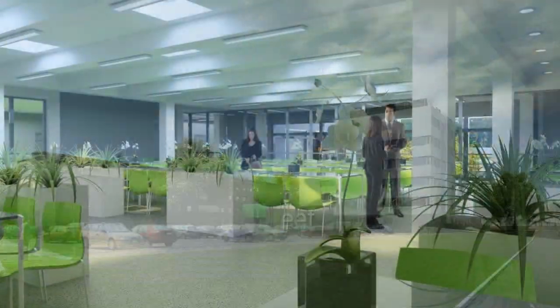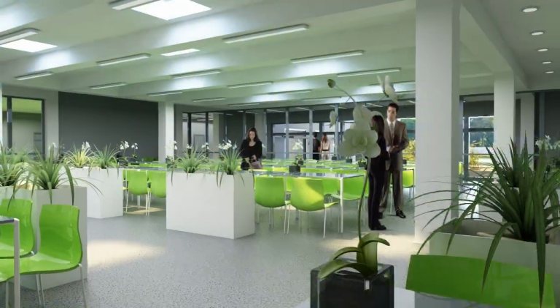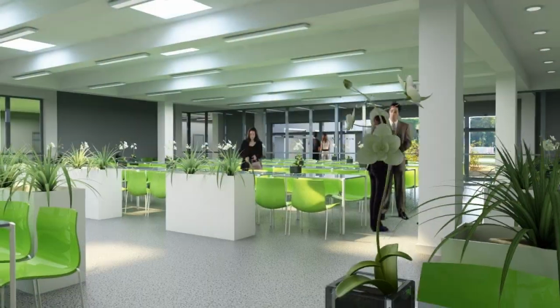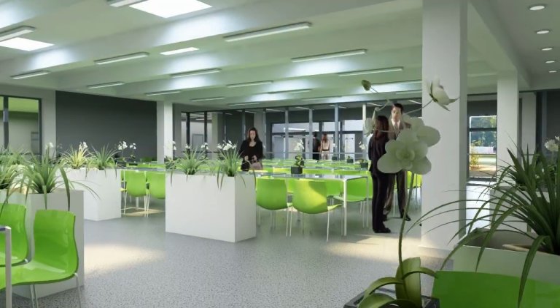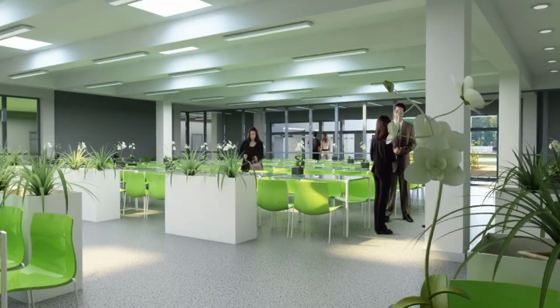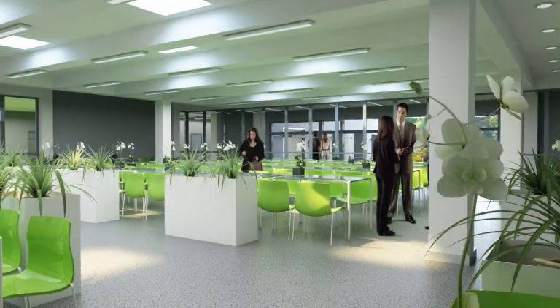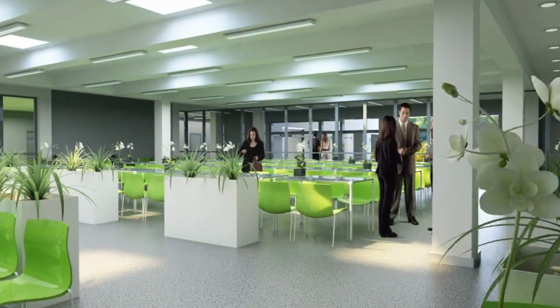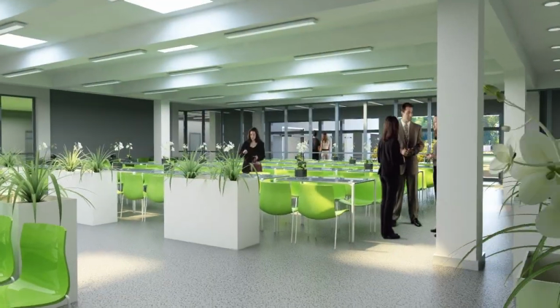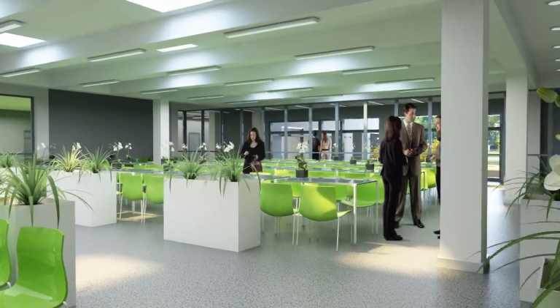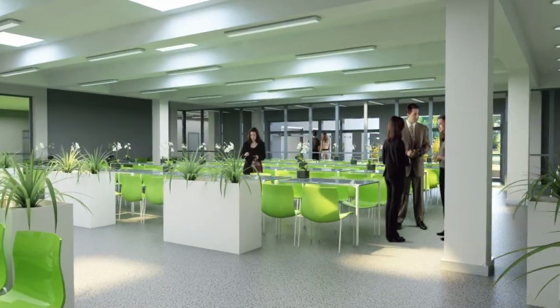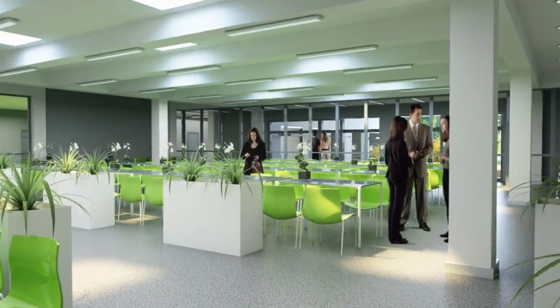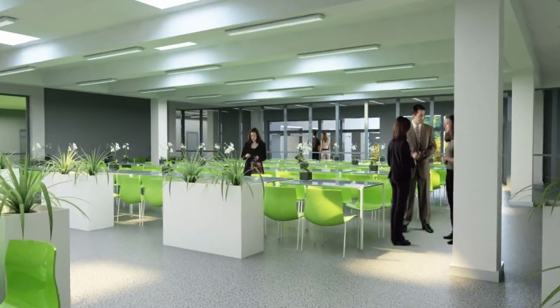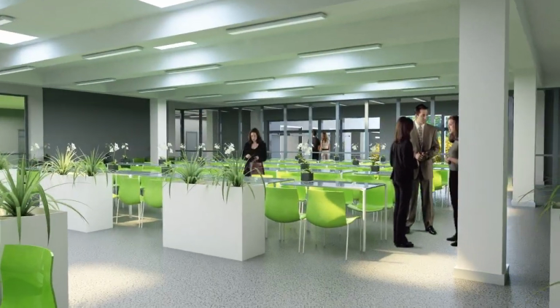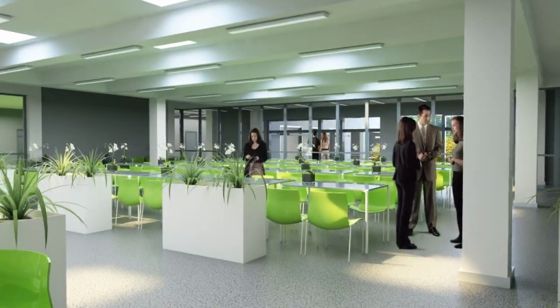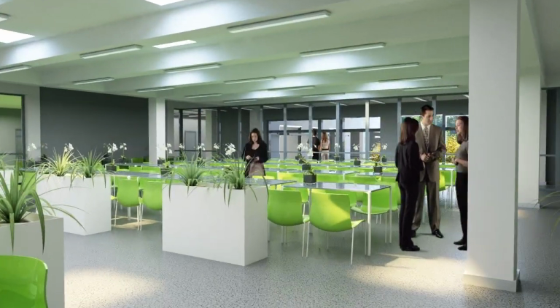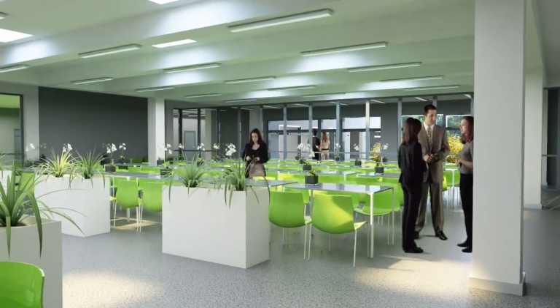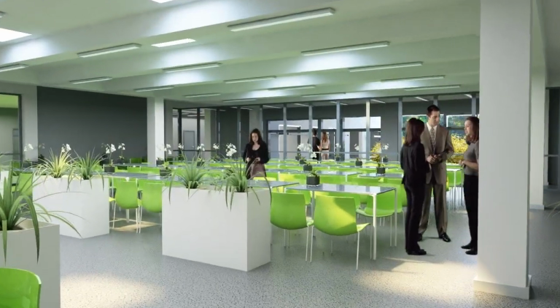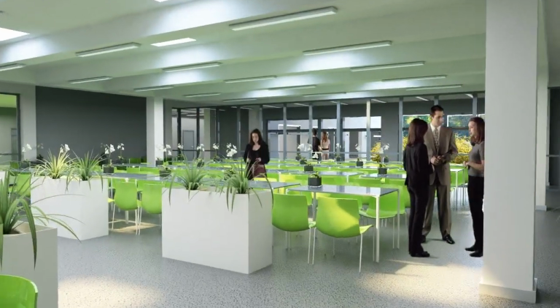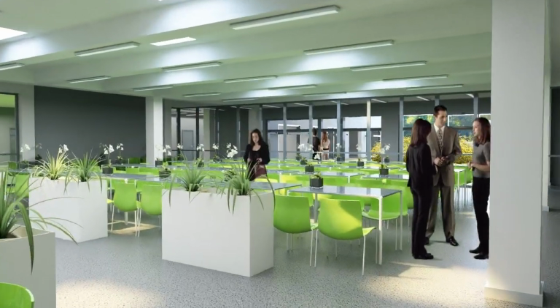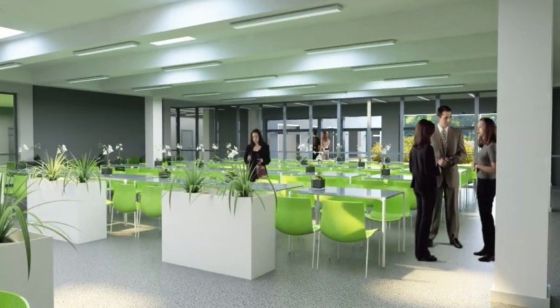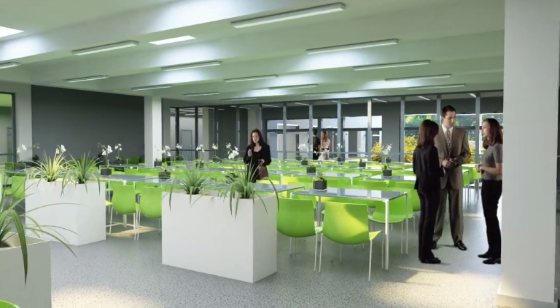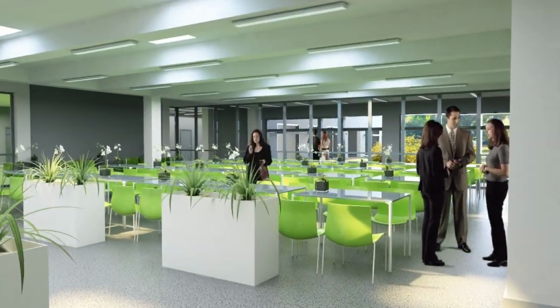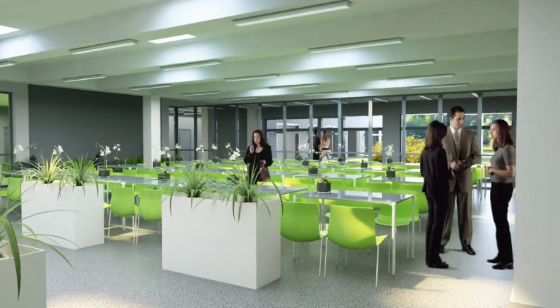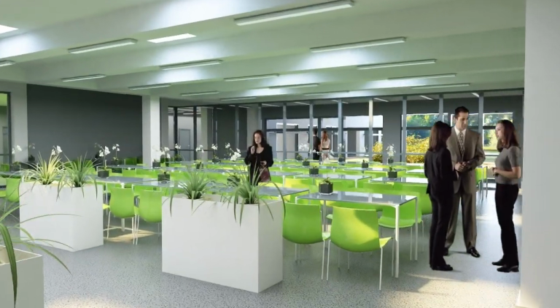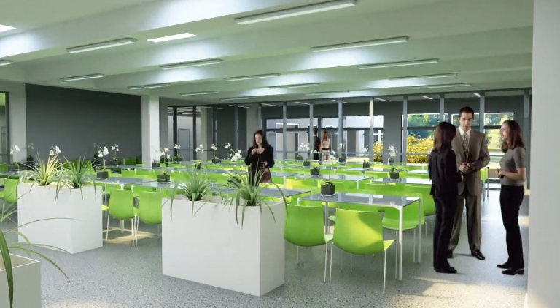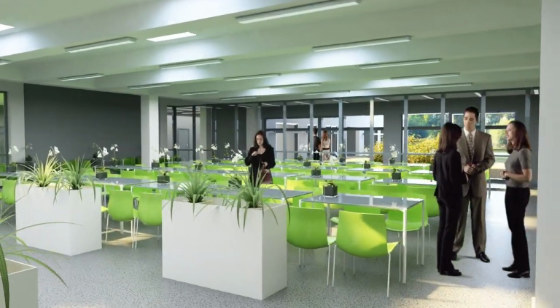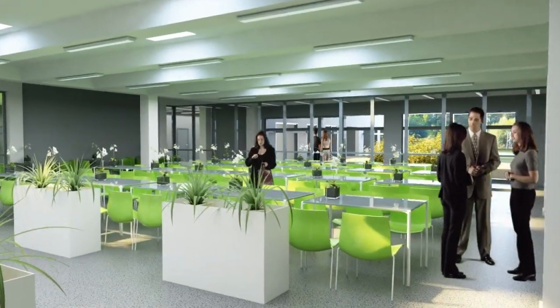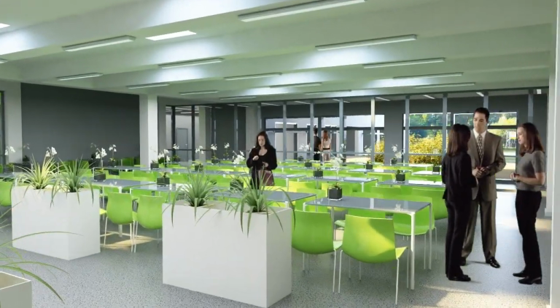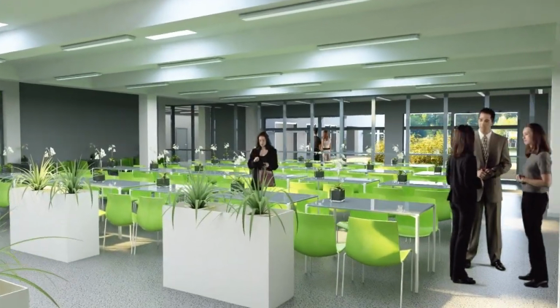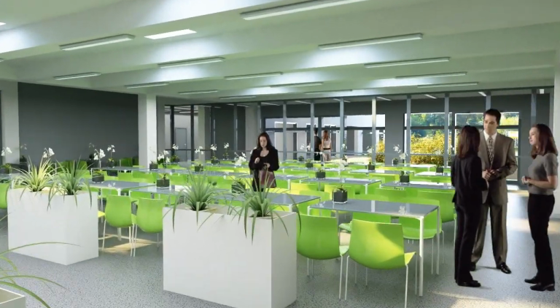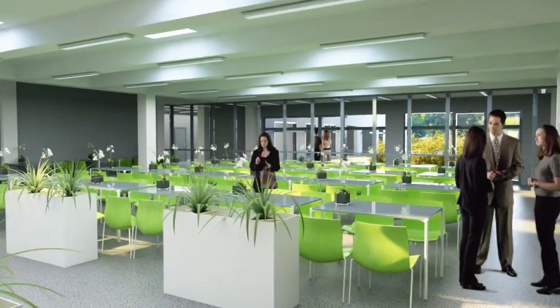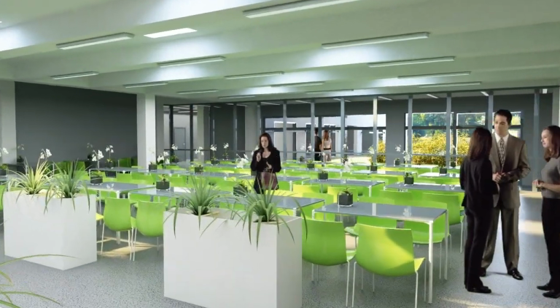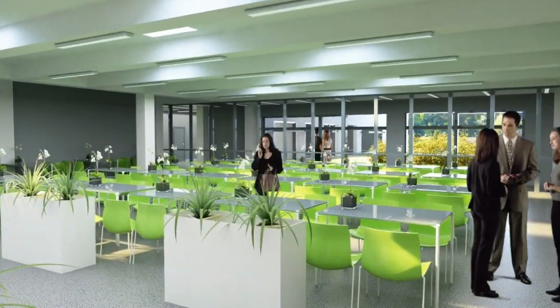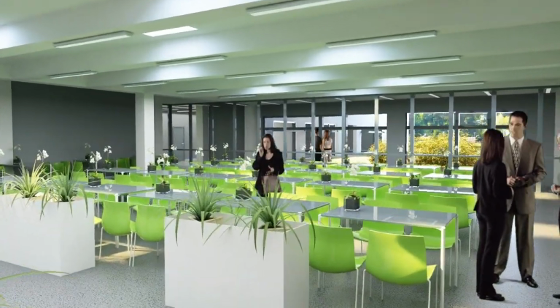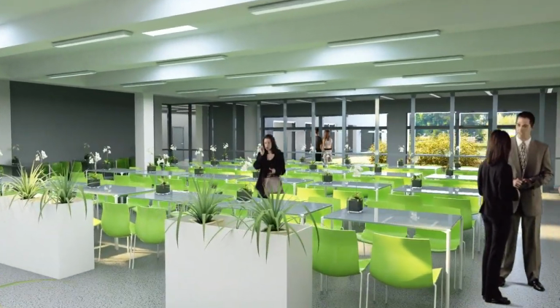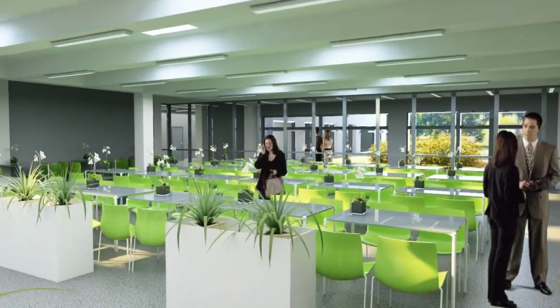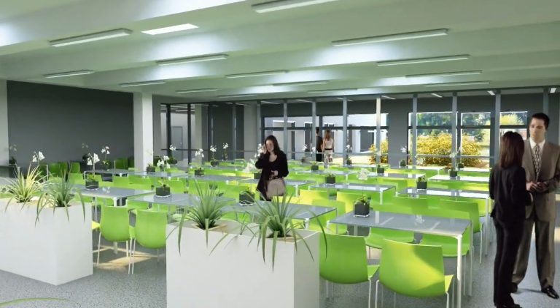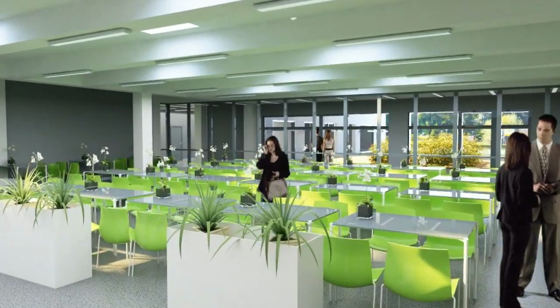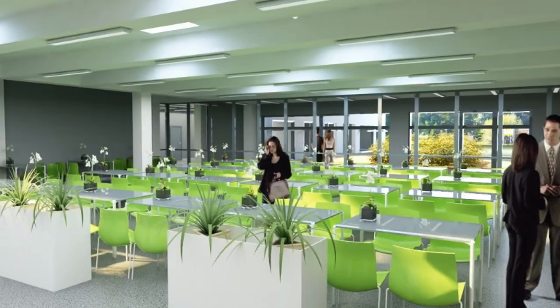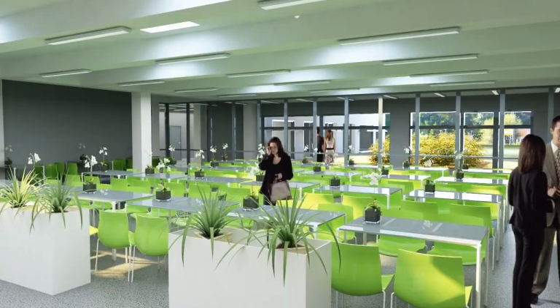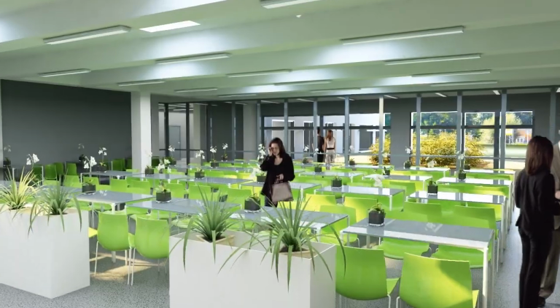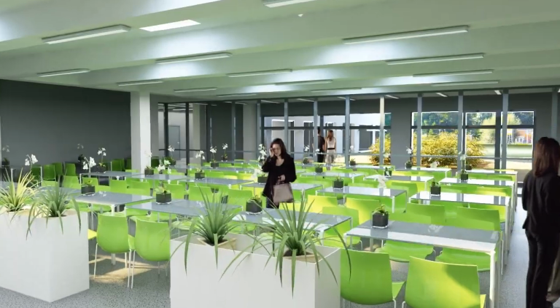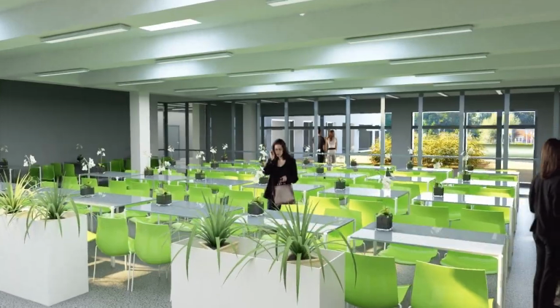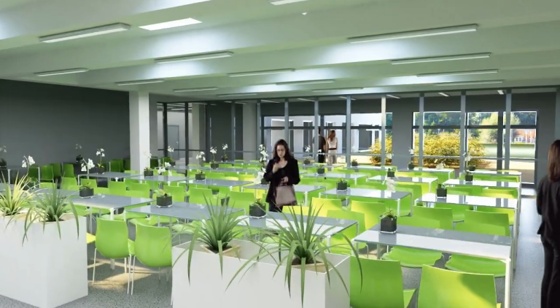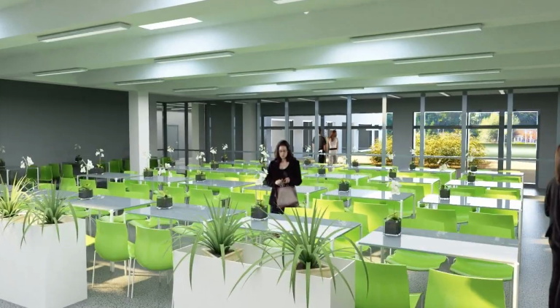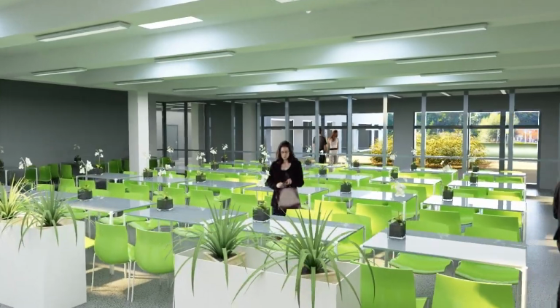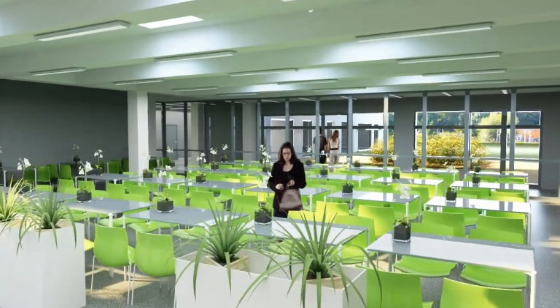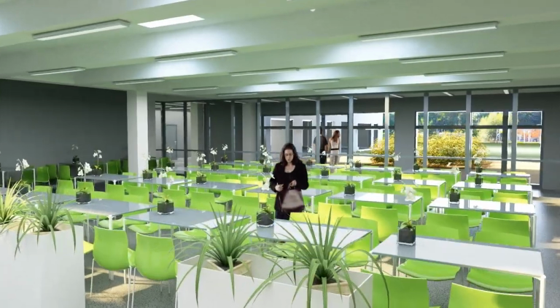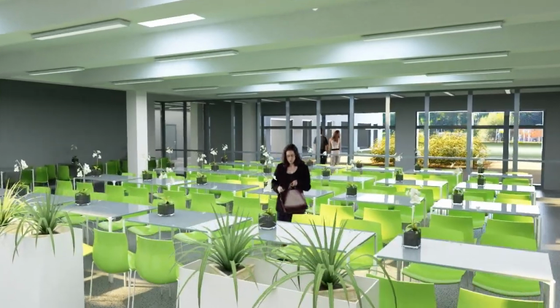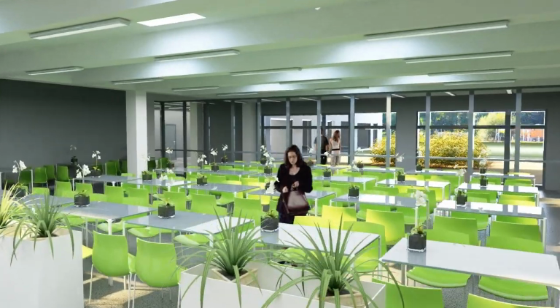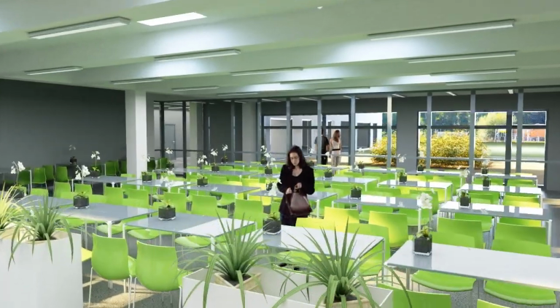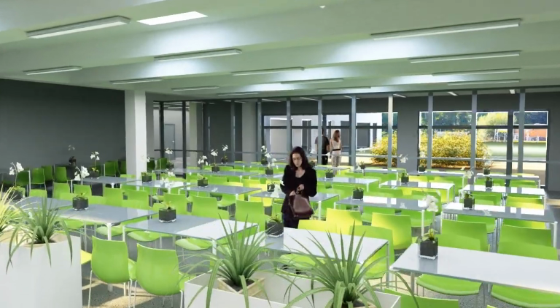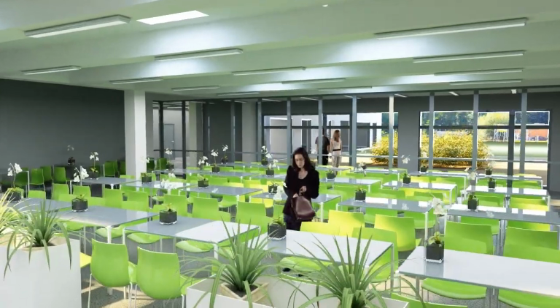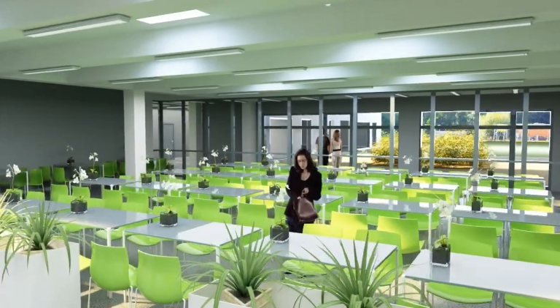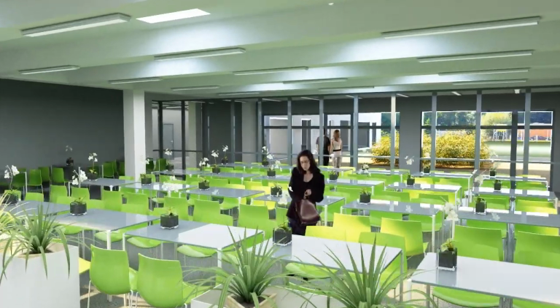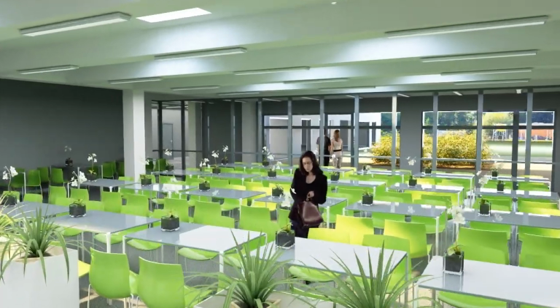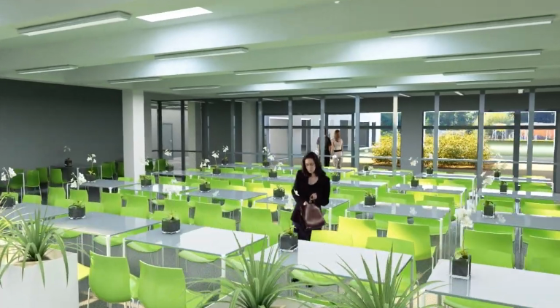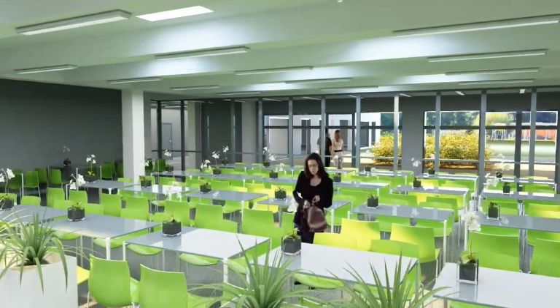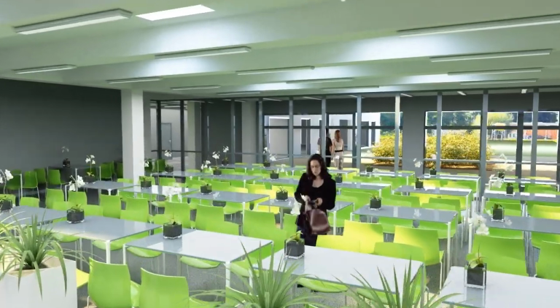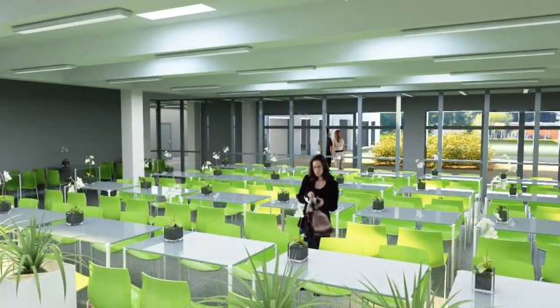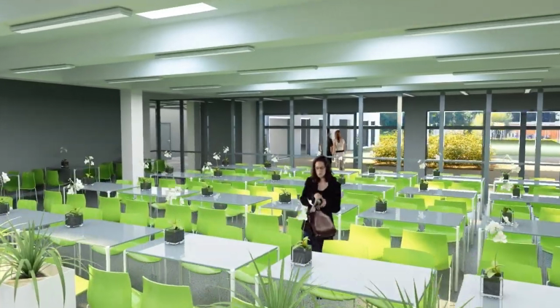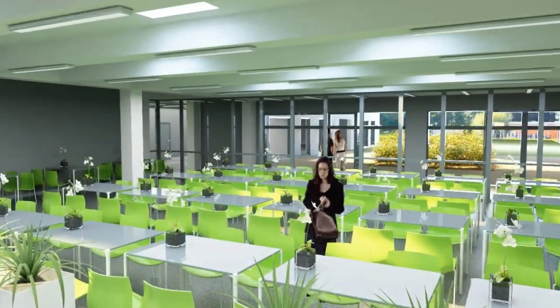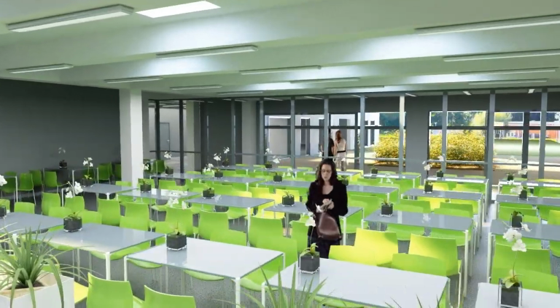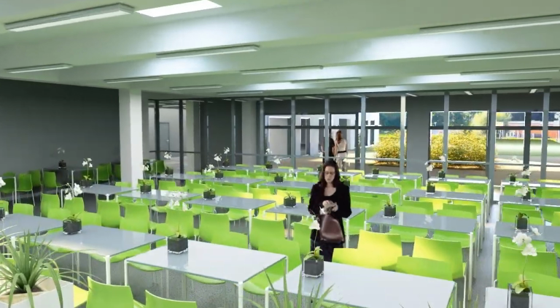The new building will also have more space for relaxation, a larger cafeteria, a modern interior, and more daylight.